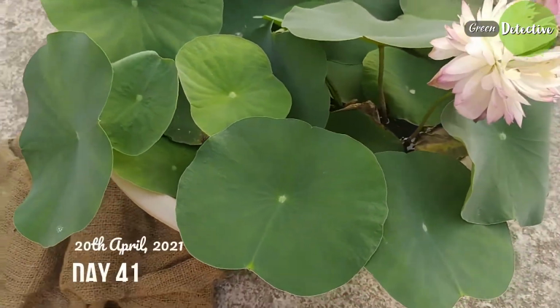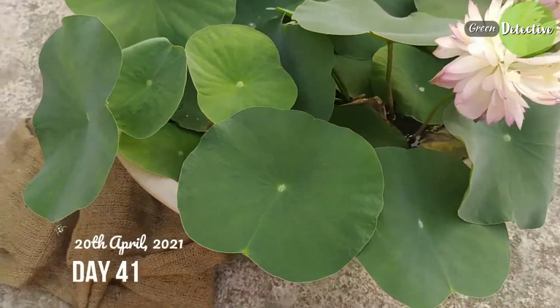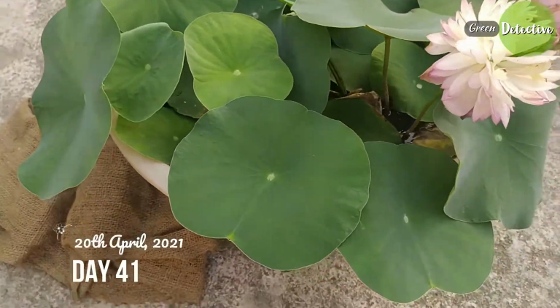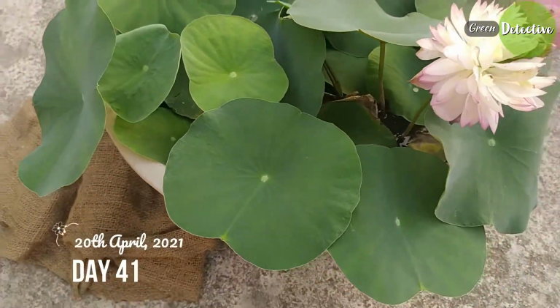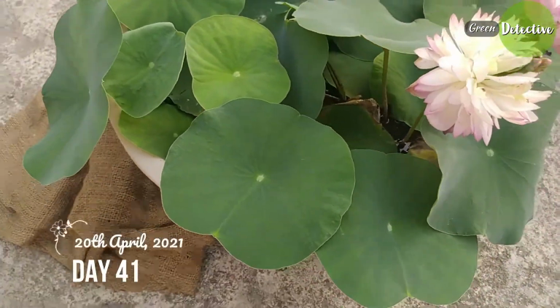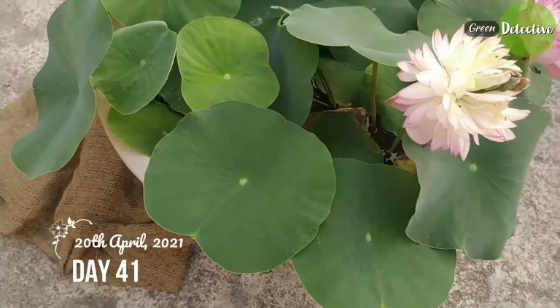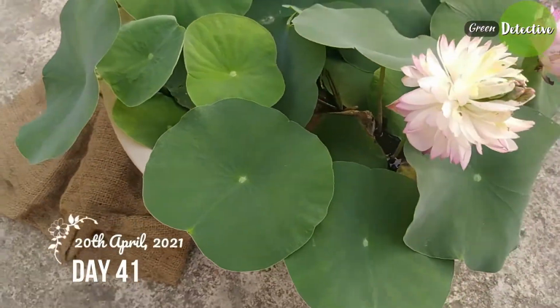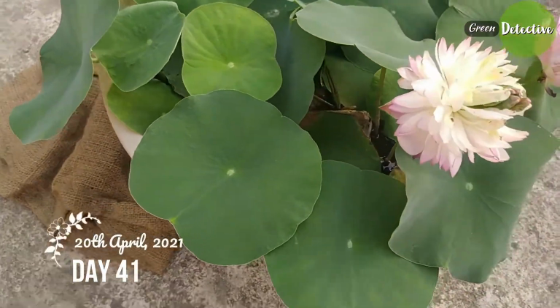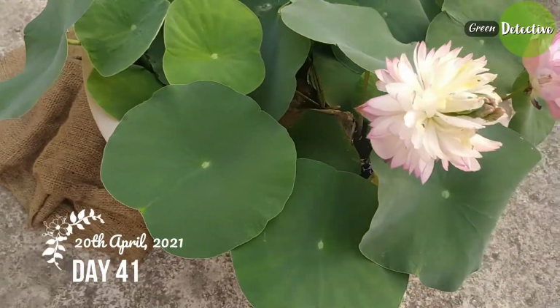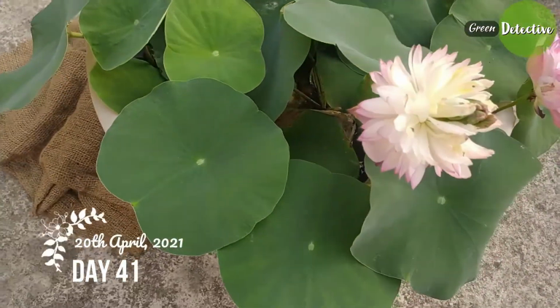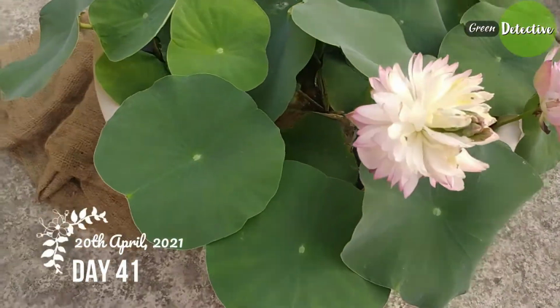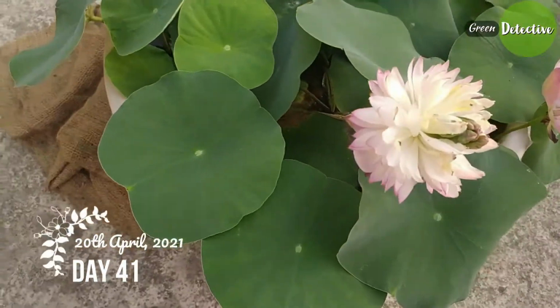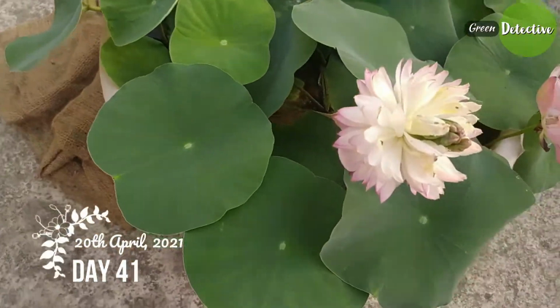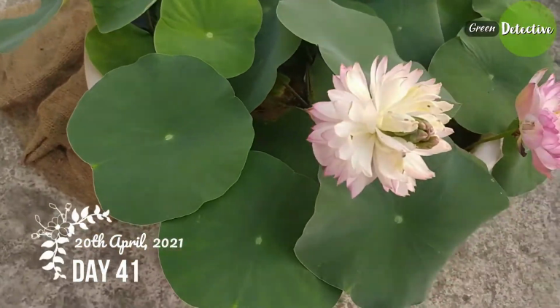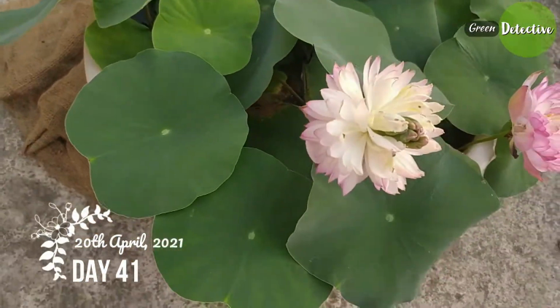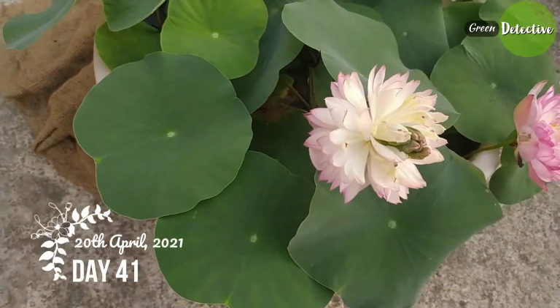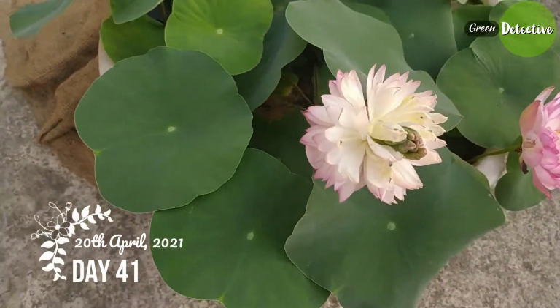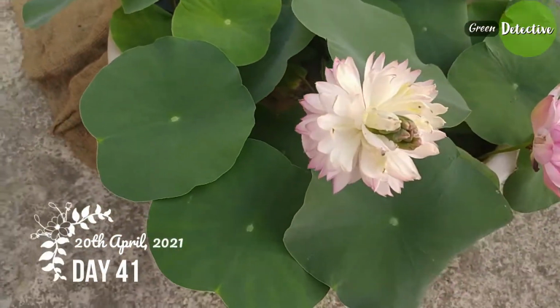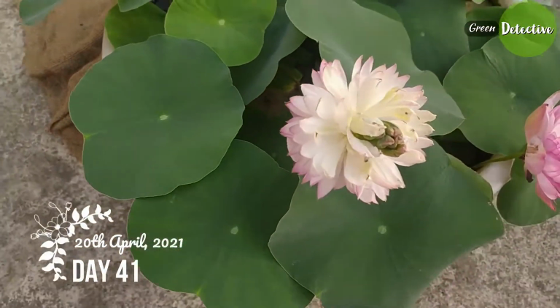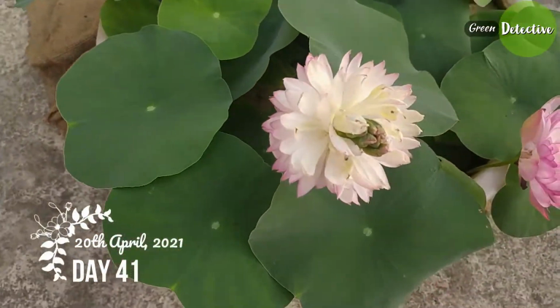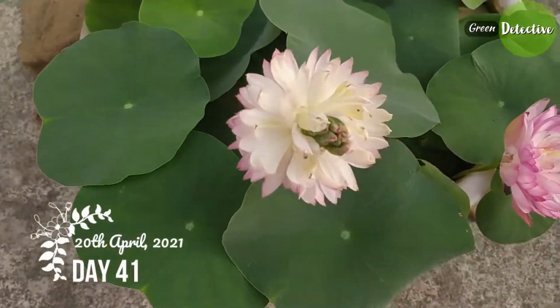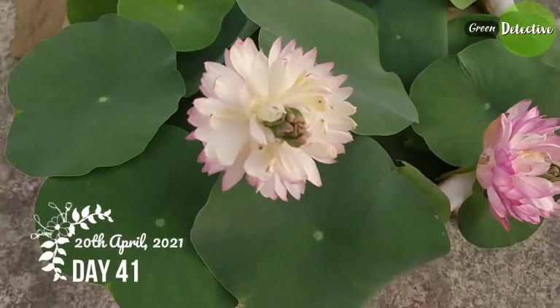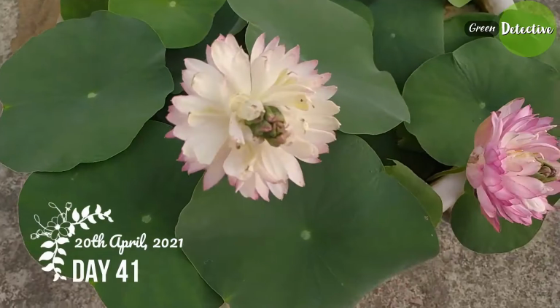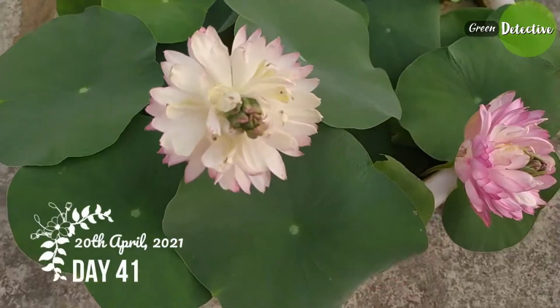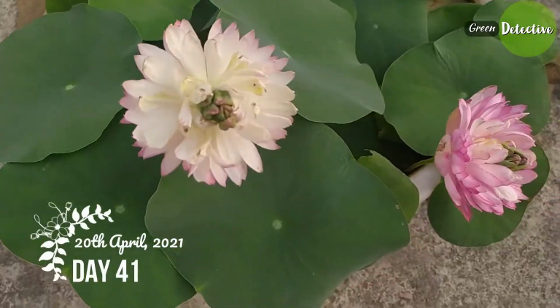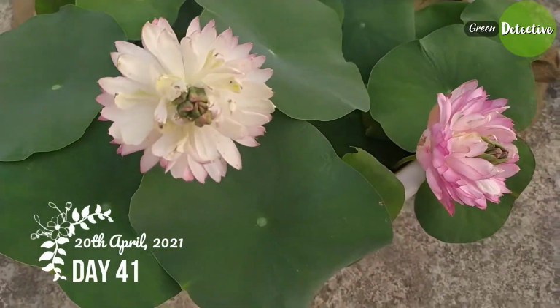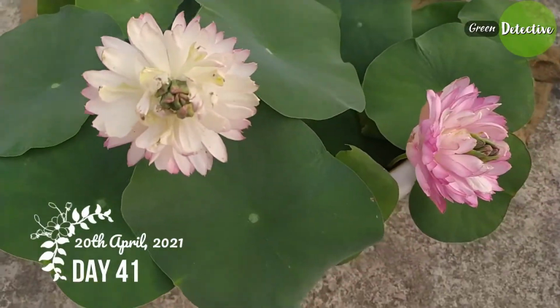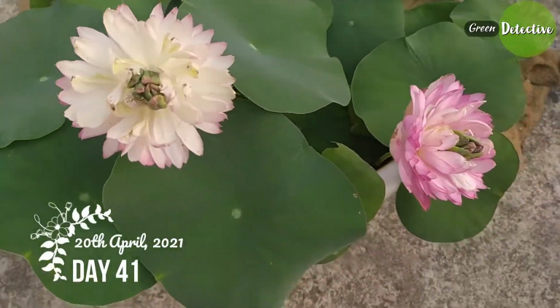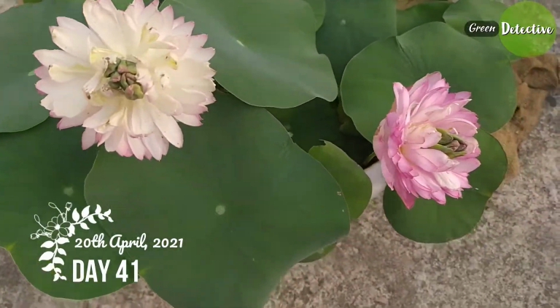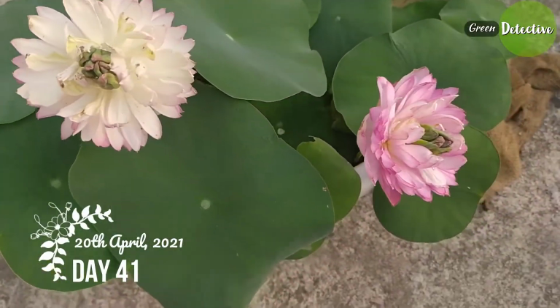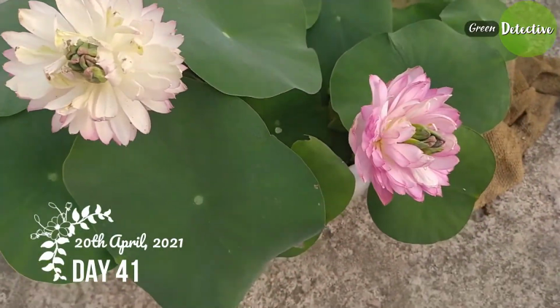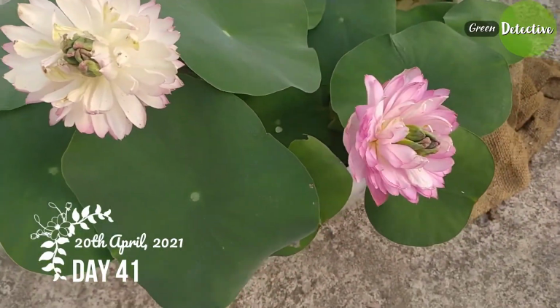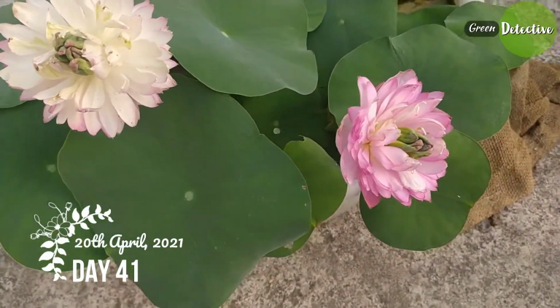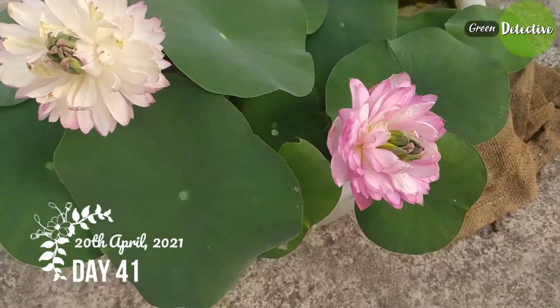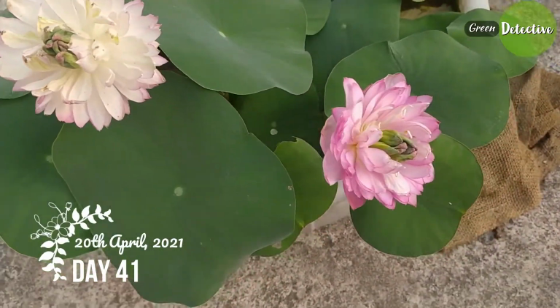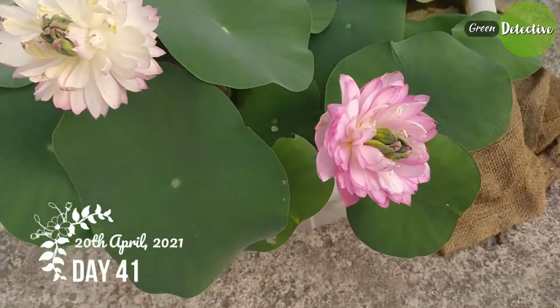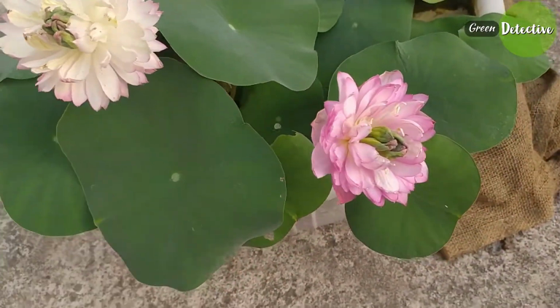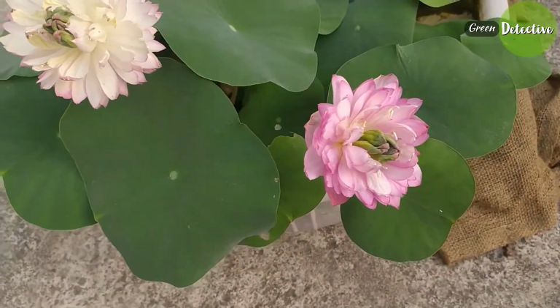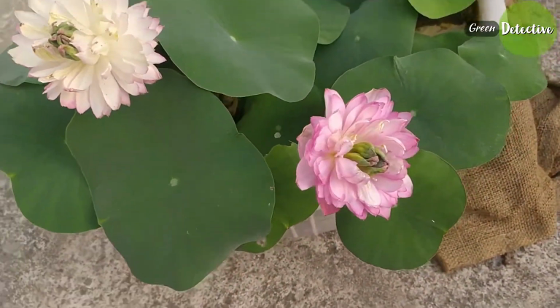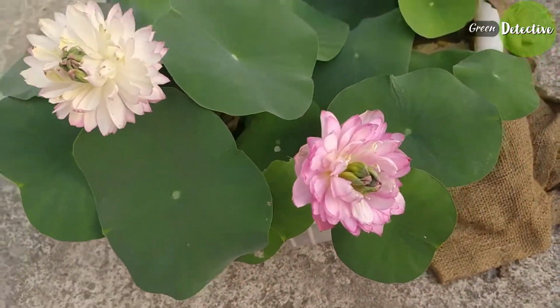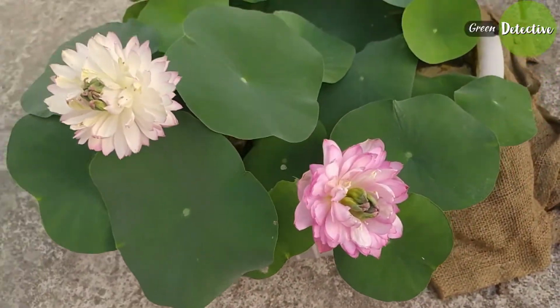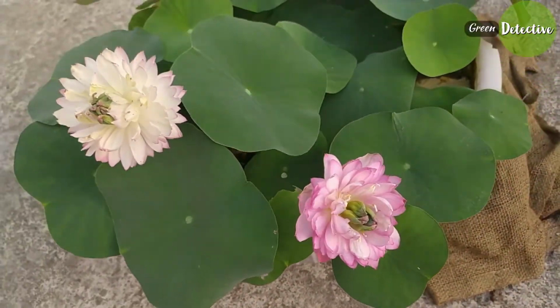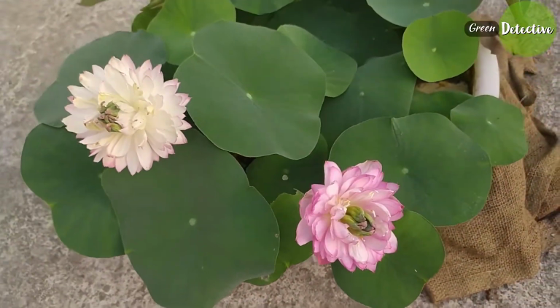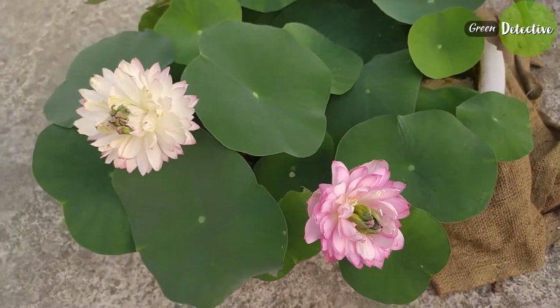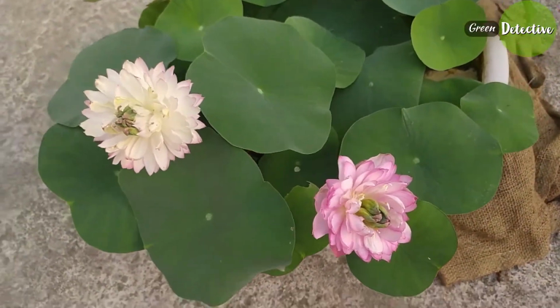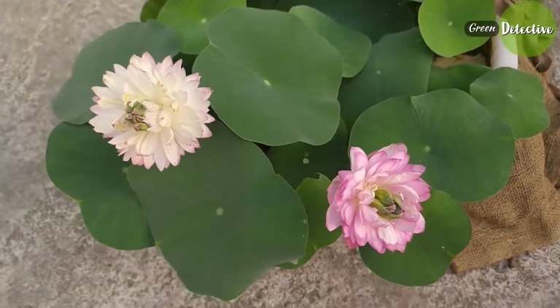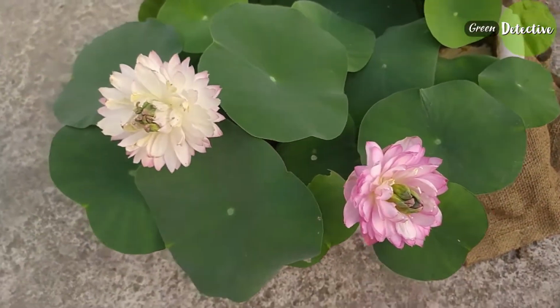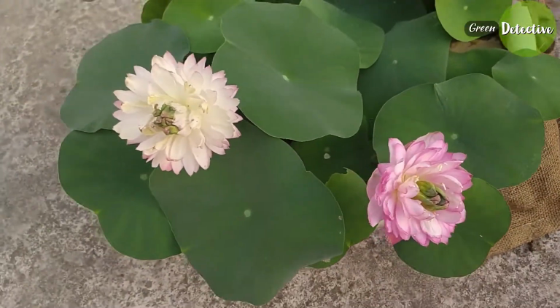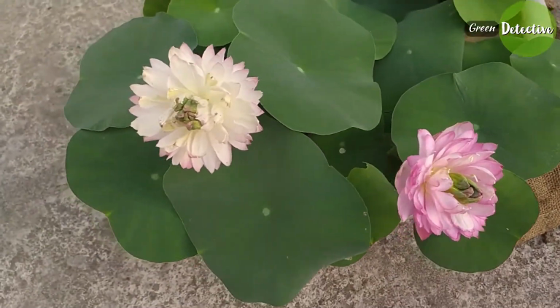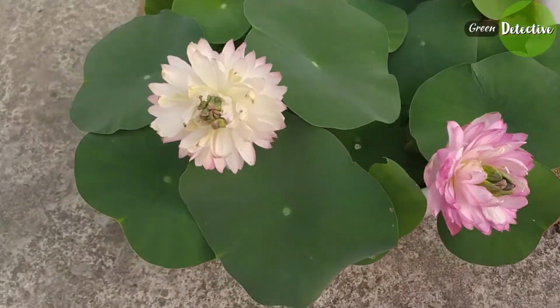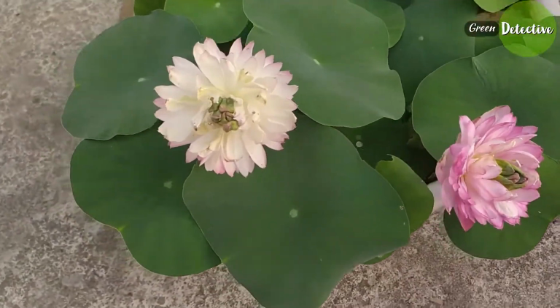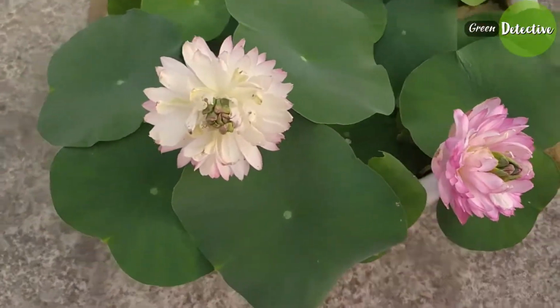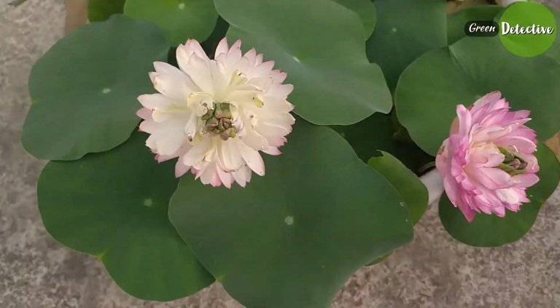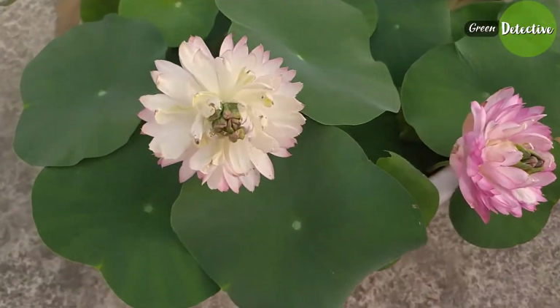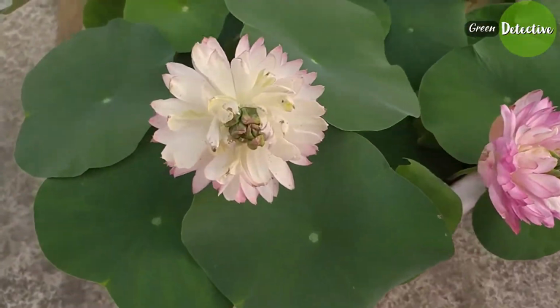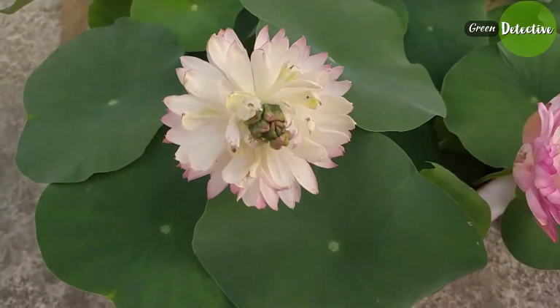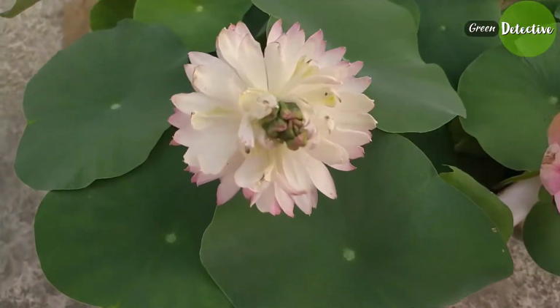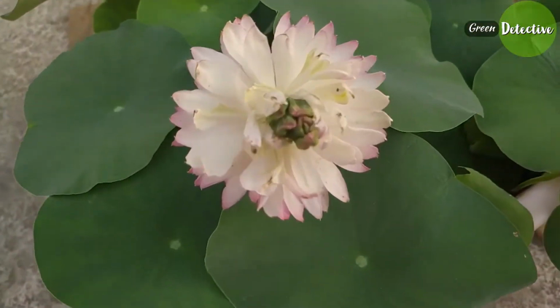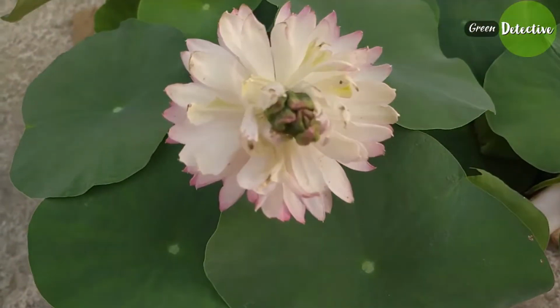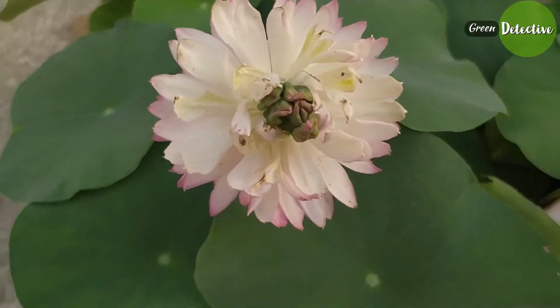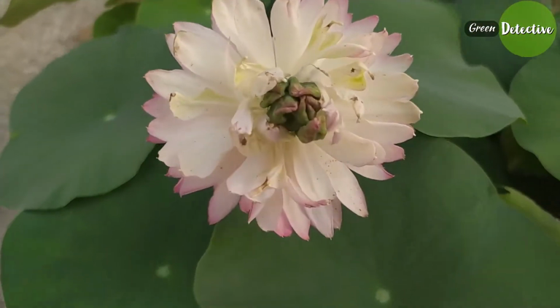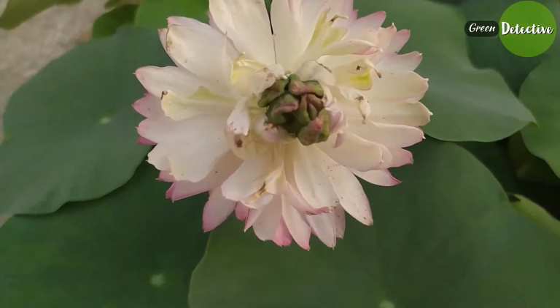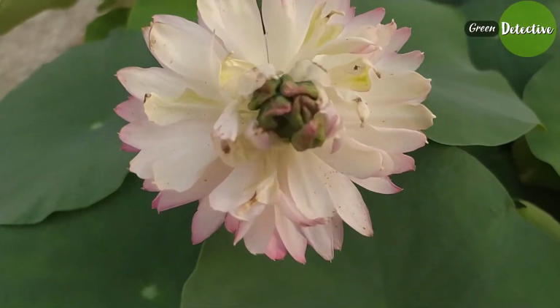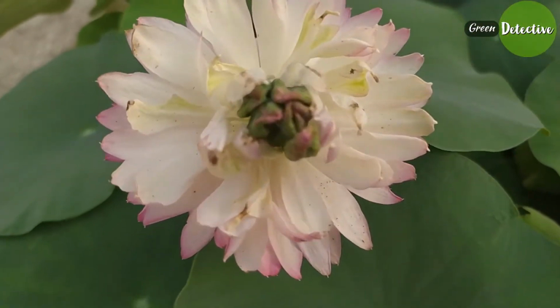The third bud is quite big now. It's day 41, and both the flowers have bloomed with amazing beauty. The third bud is quite big now too.